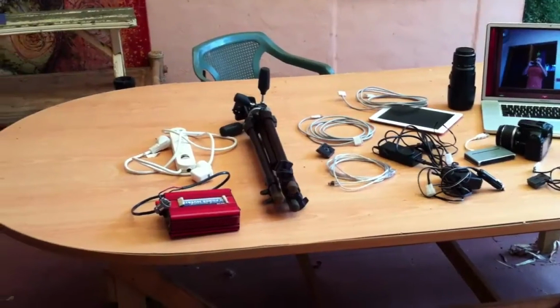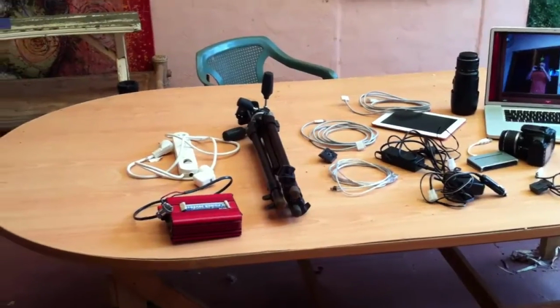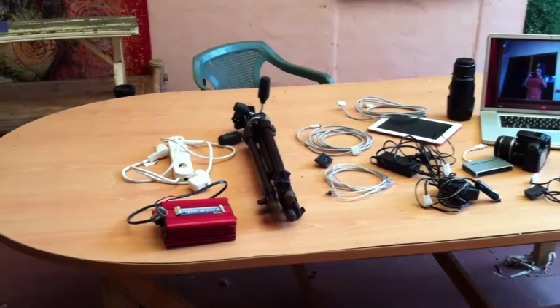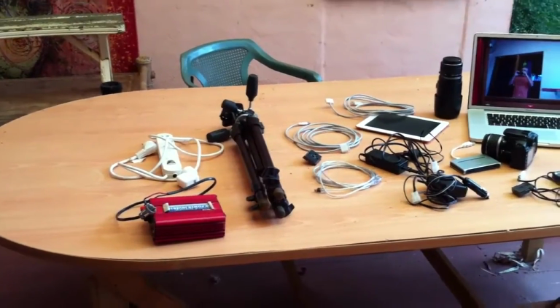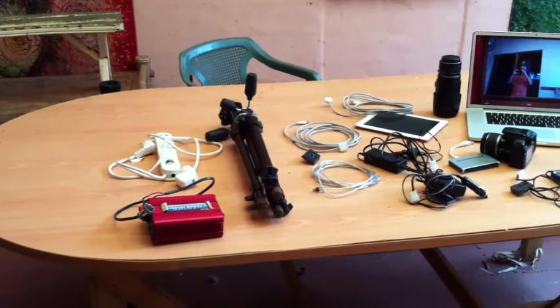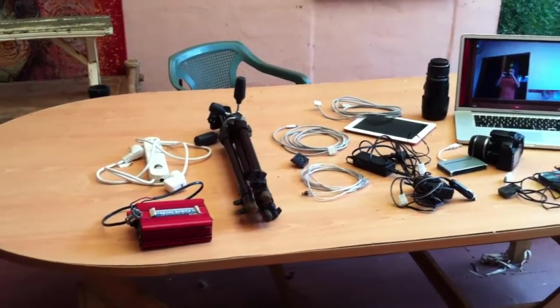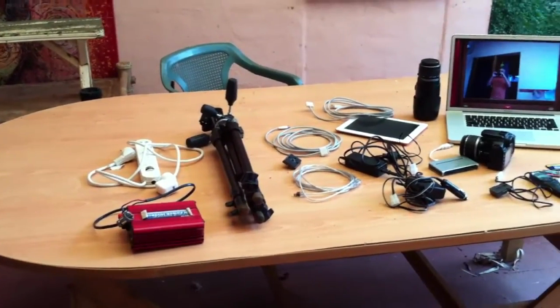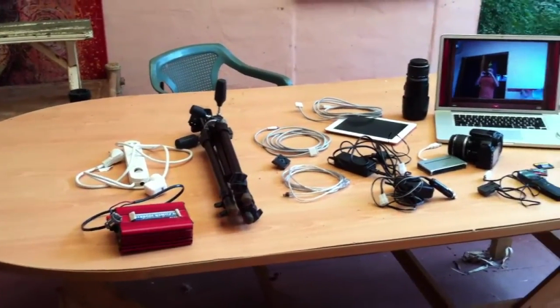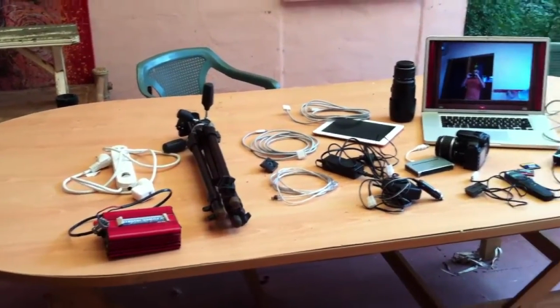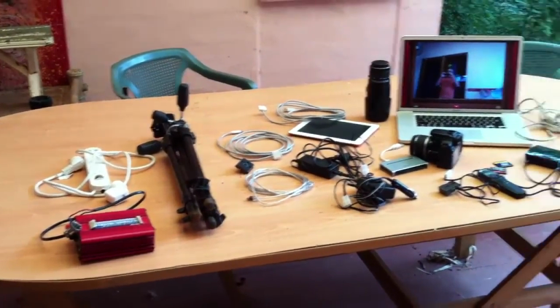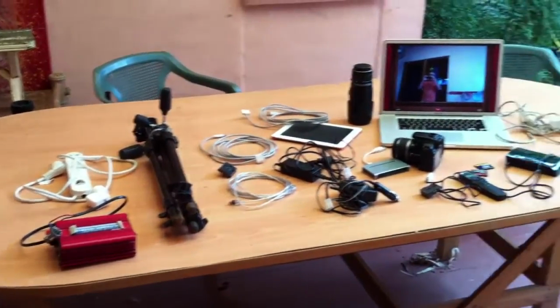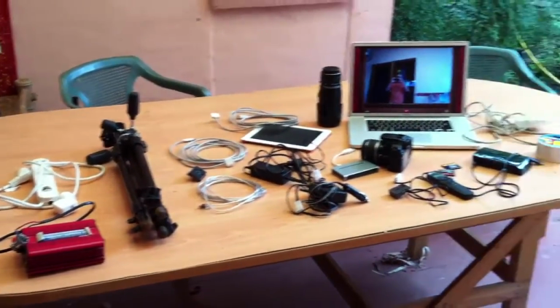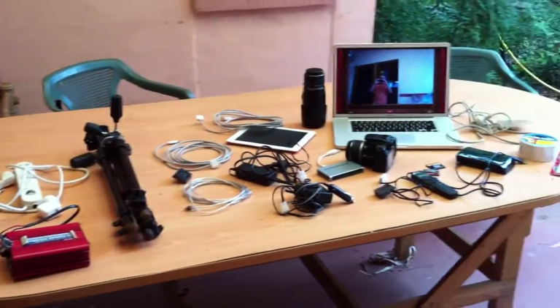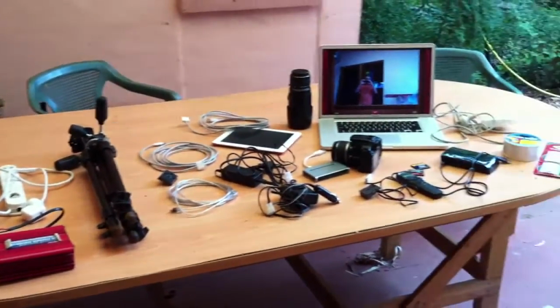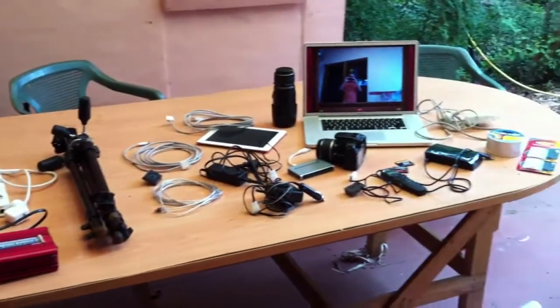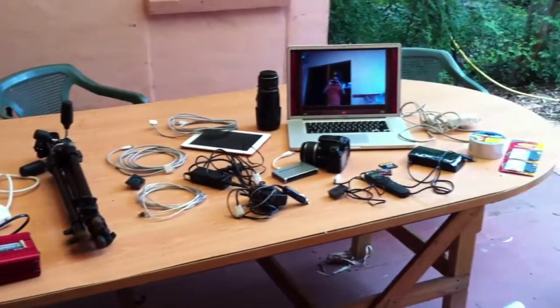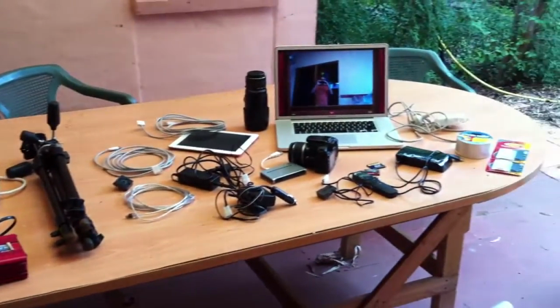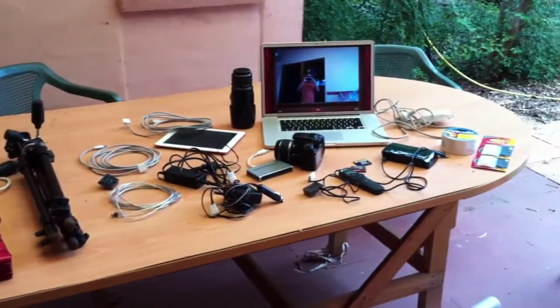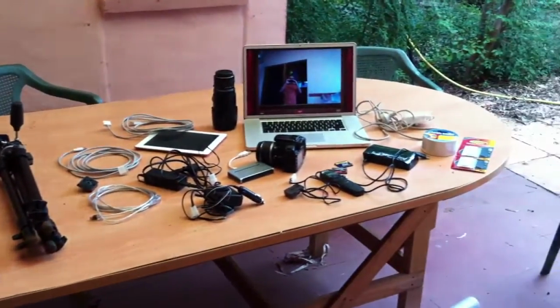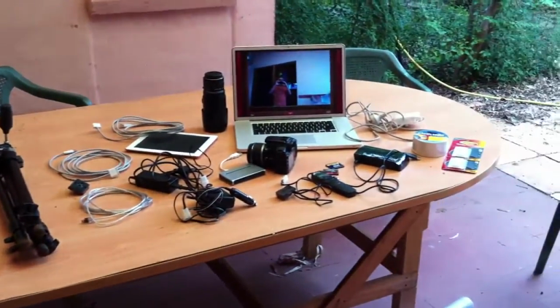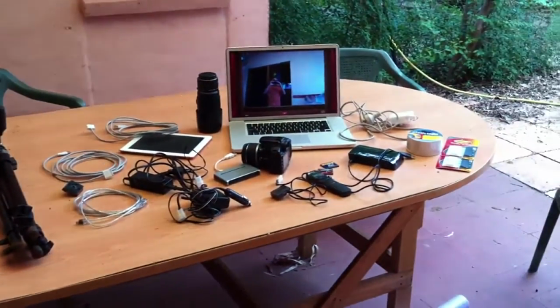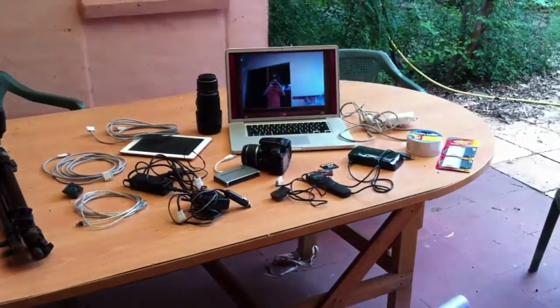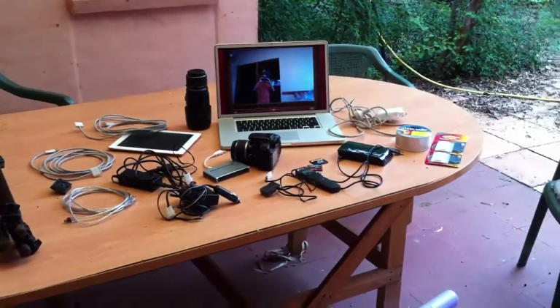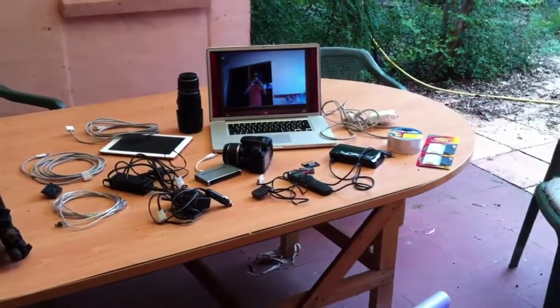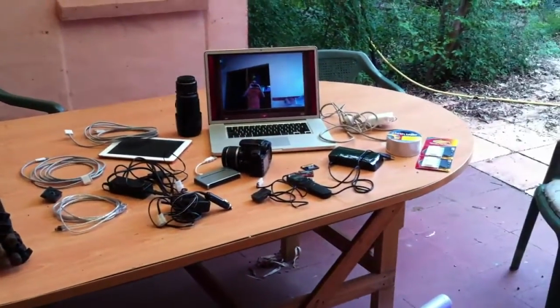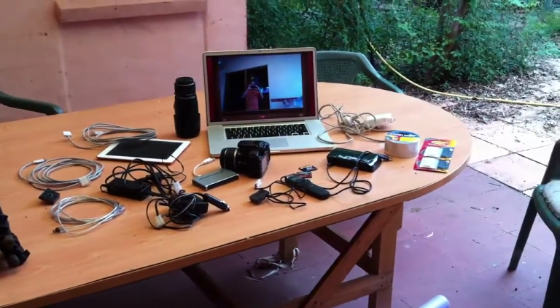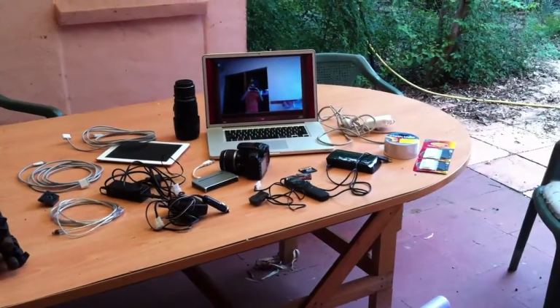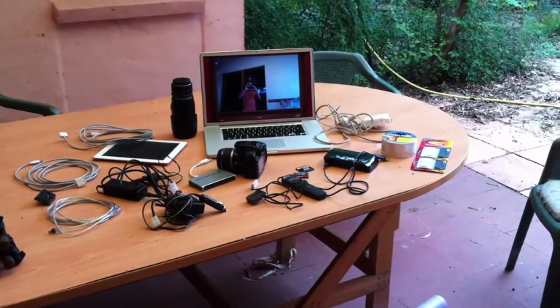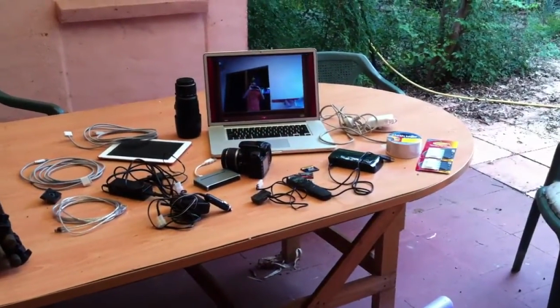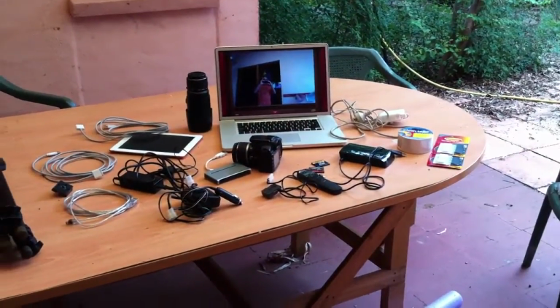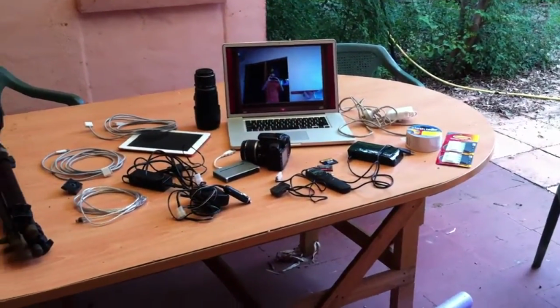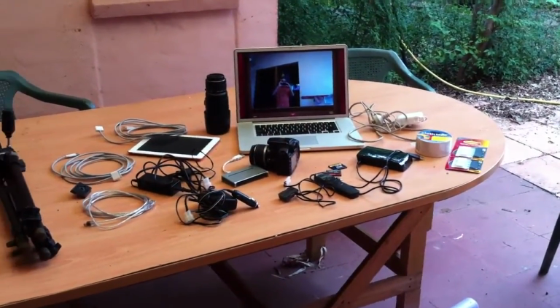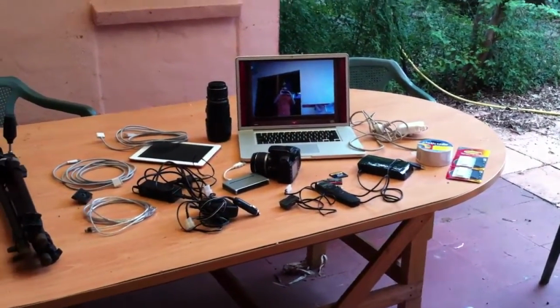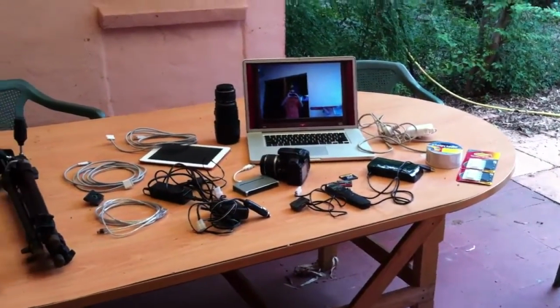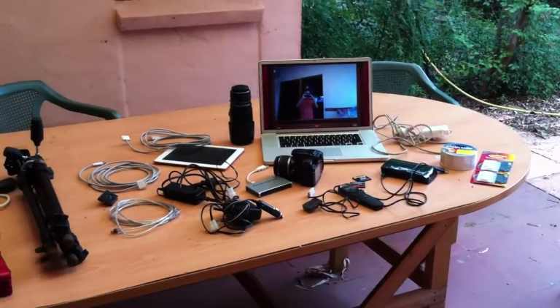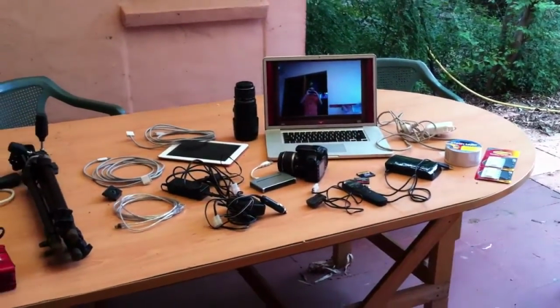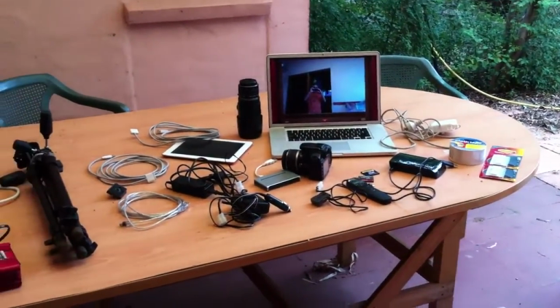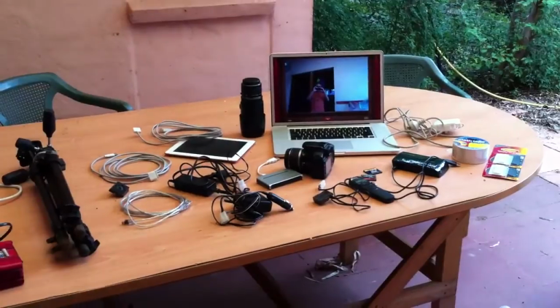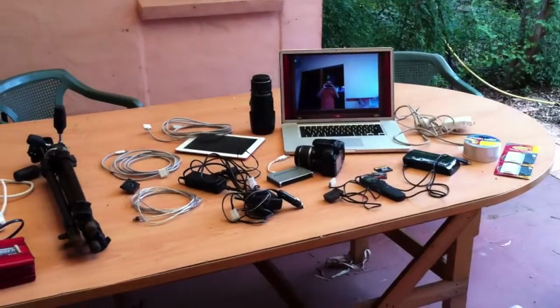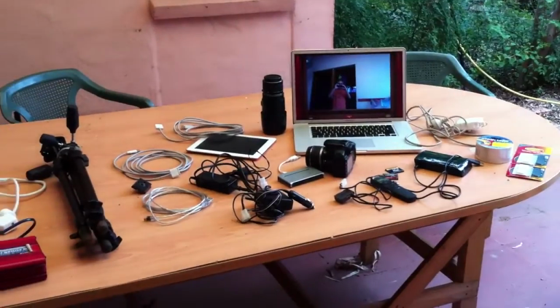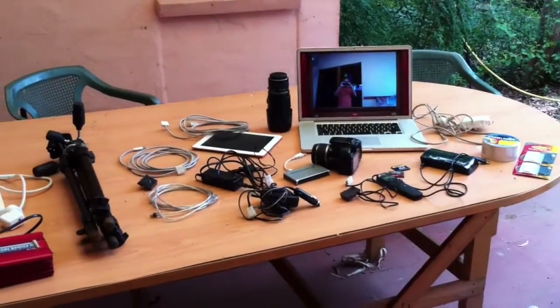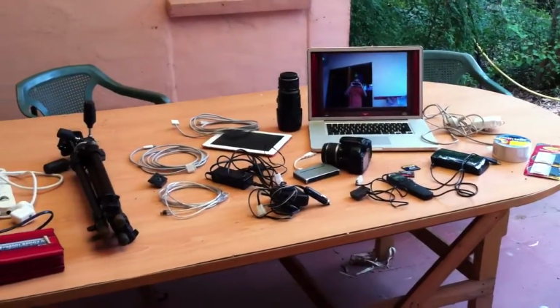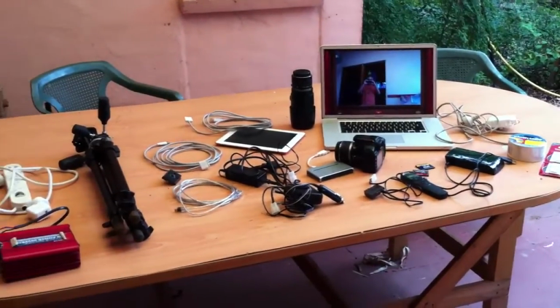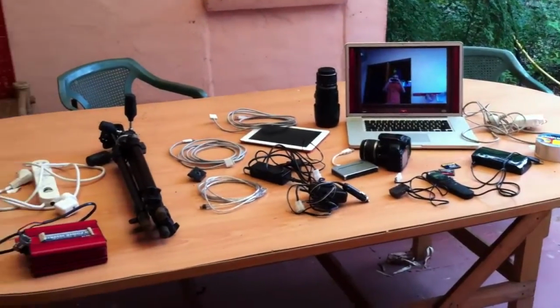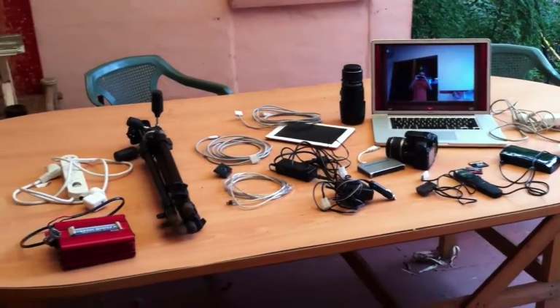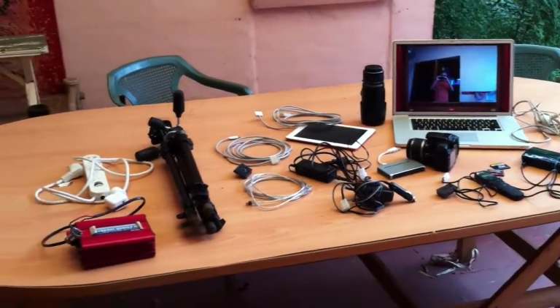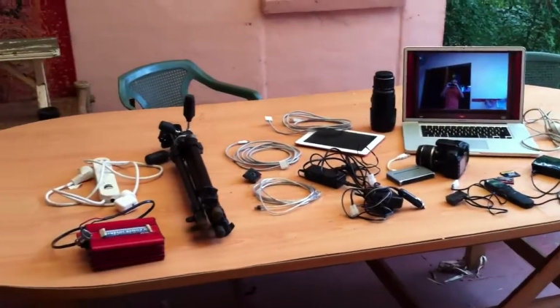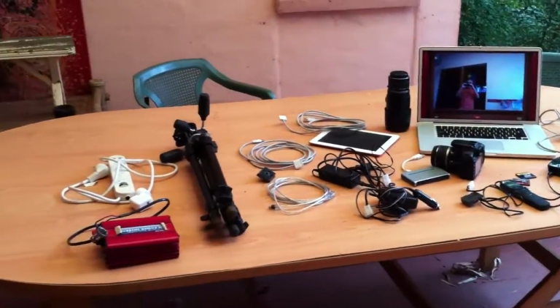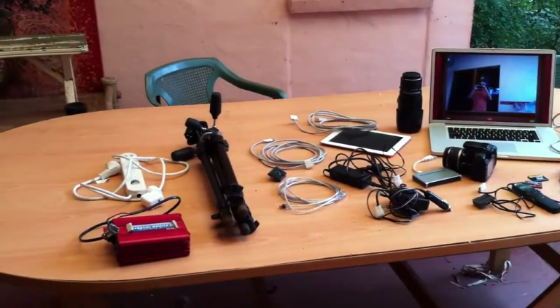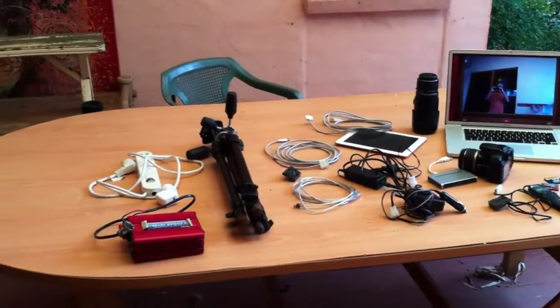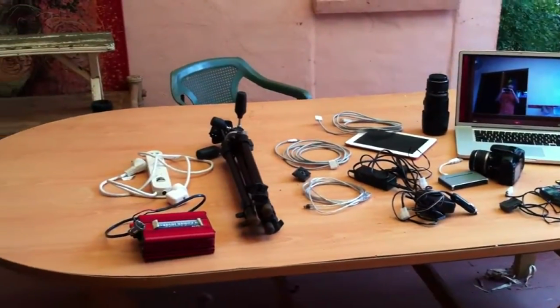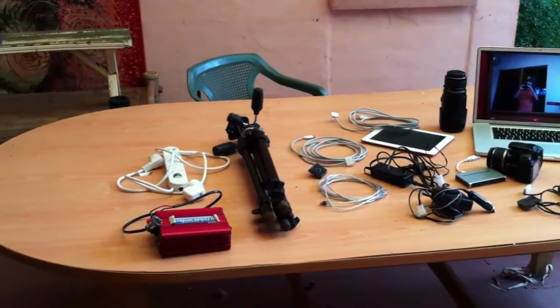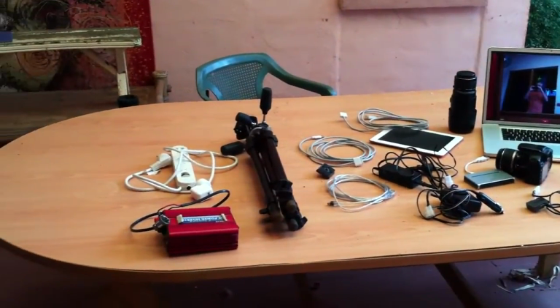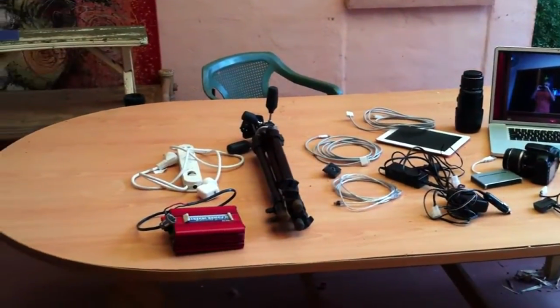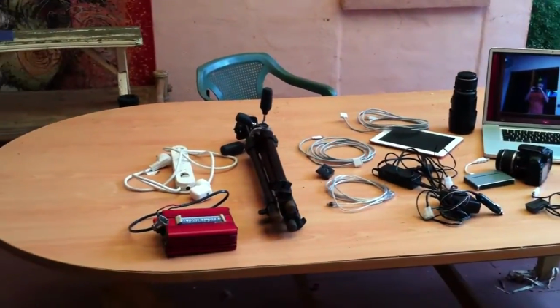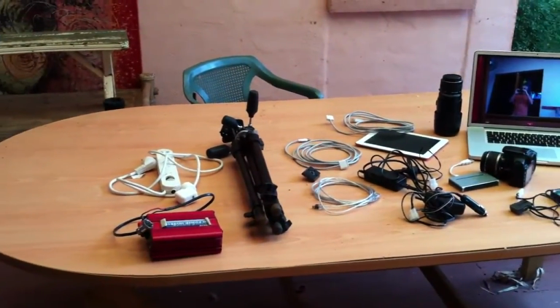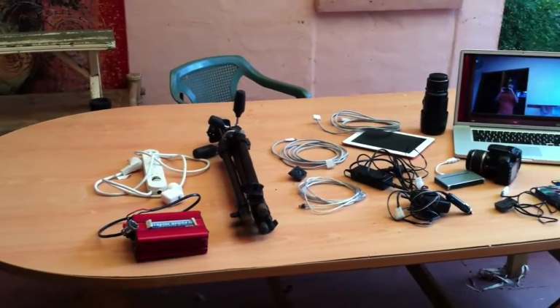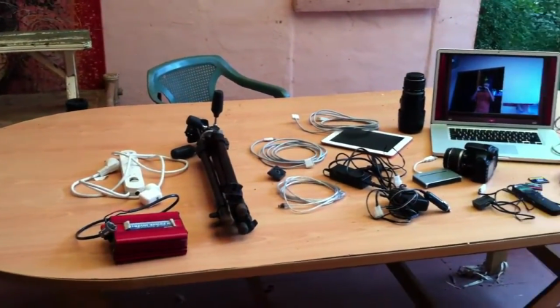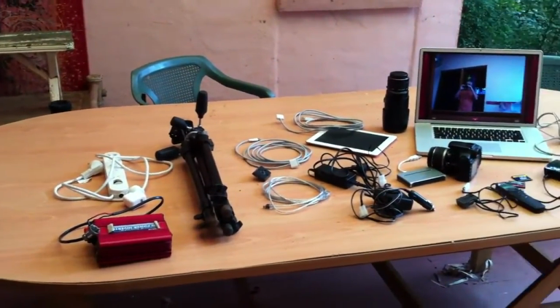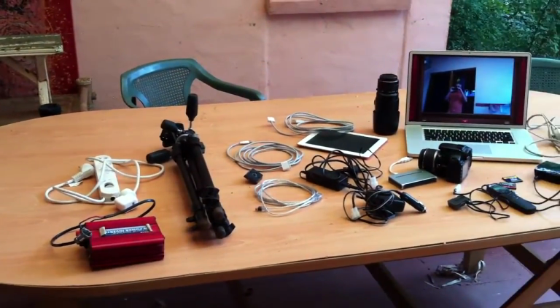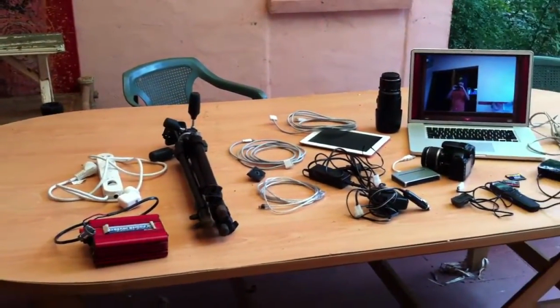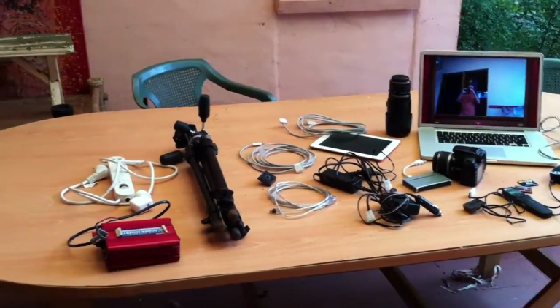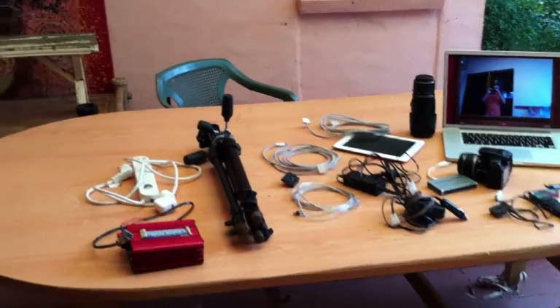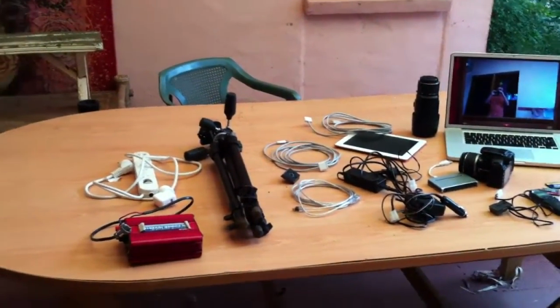So here we are. I'm just getting ready to set off on the adventure on Tuesday, and I thought you might be interested in some of the tech that's required.